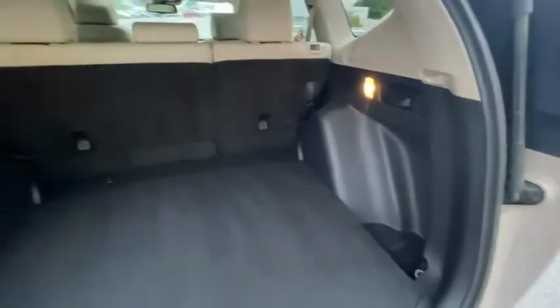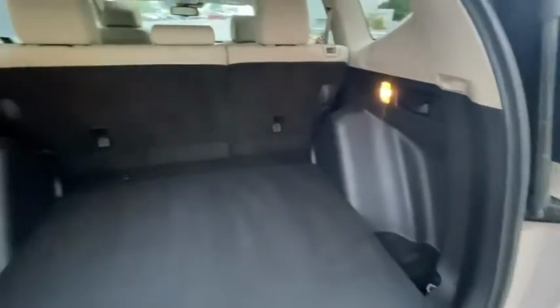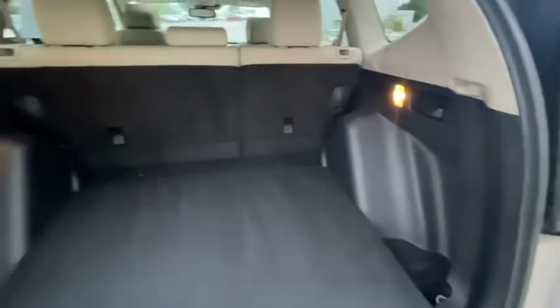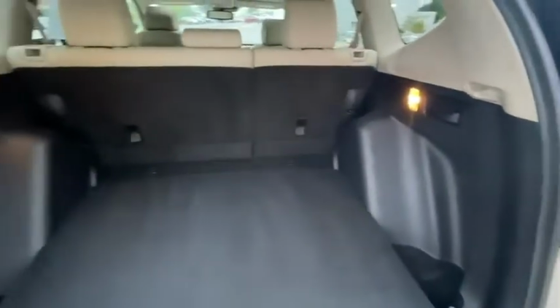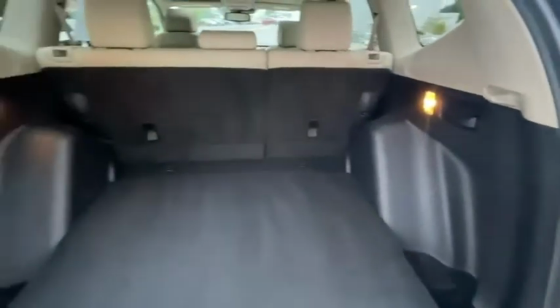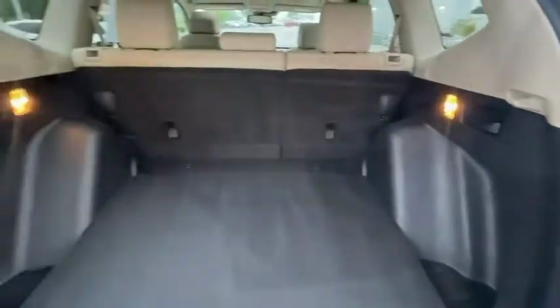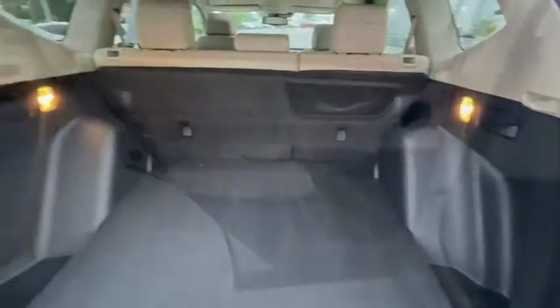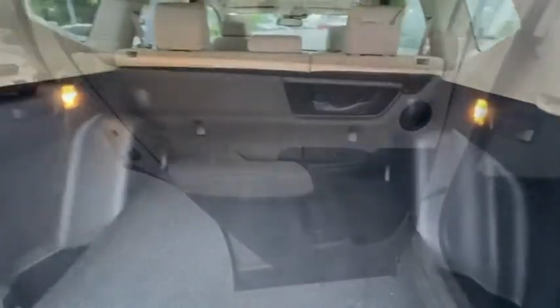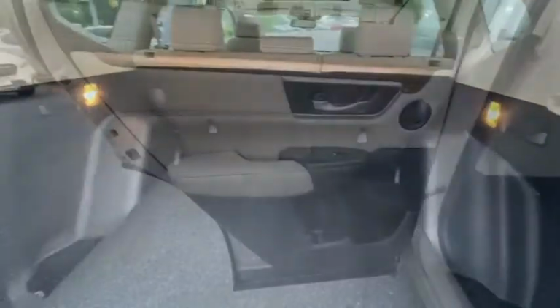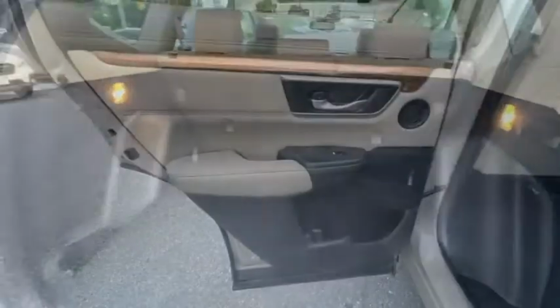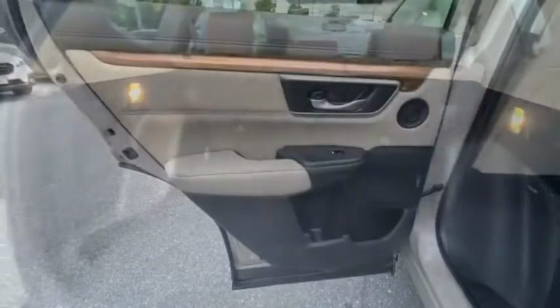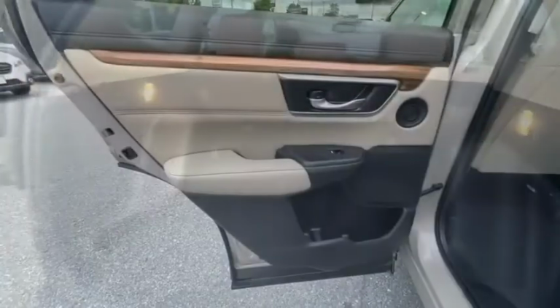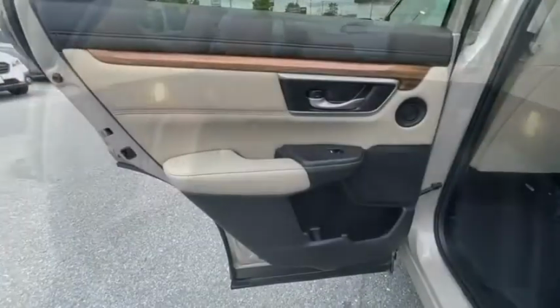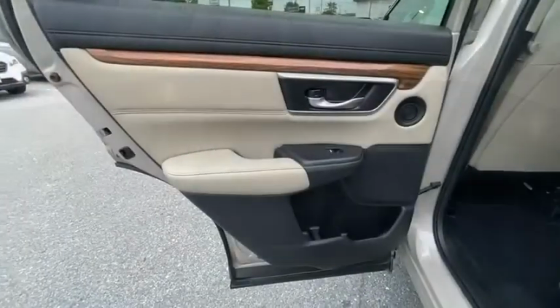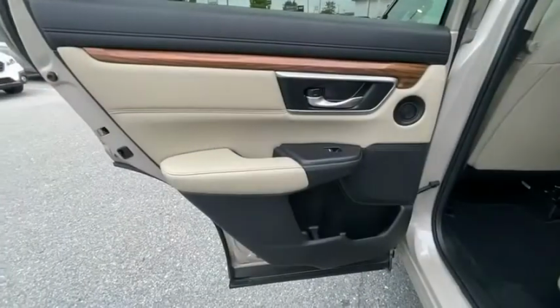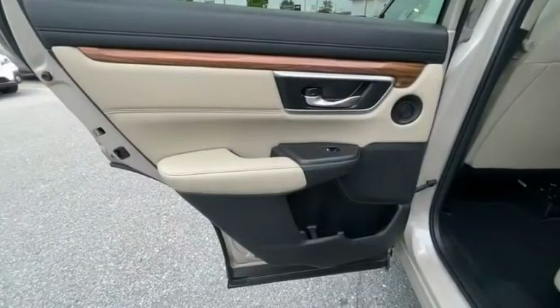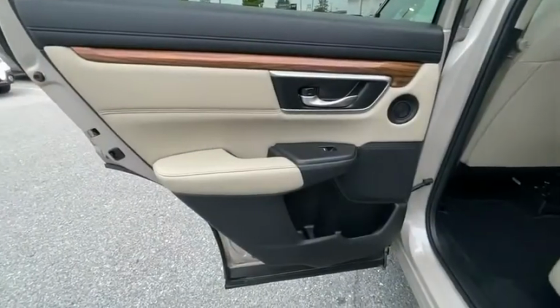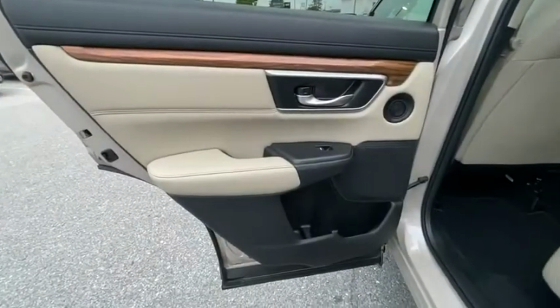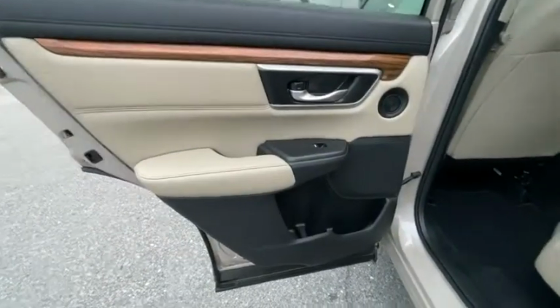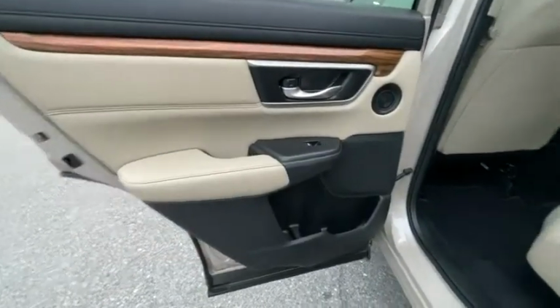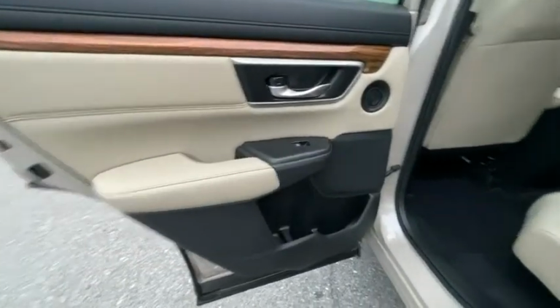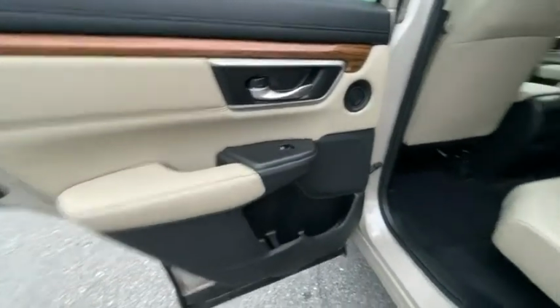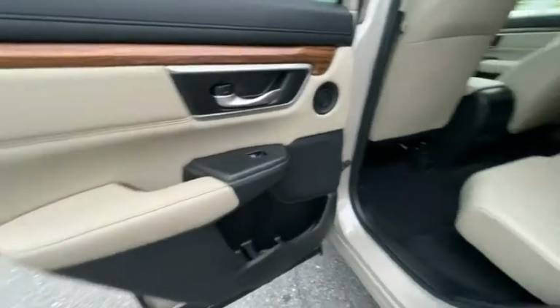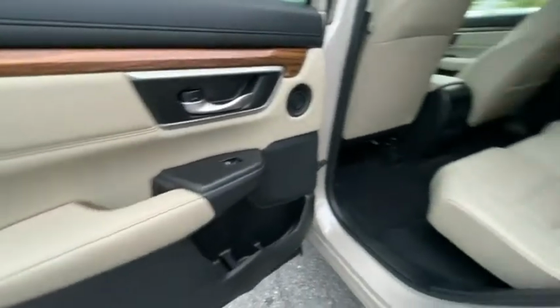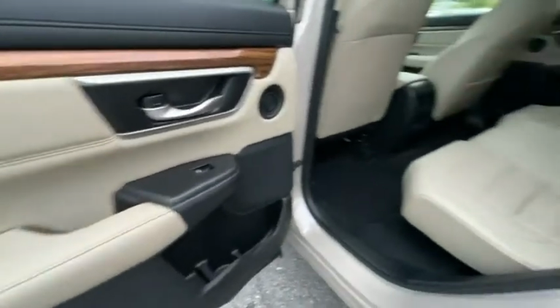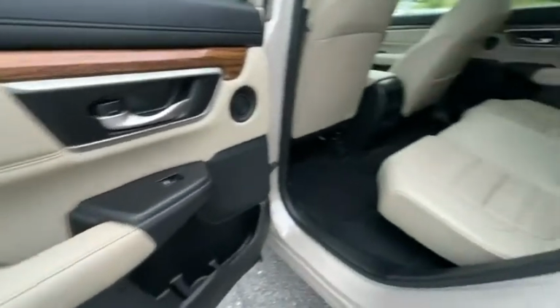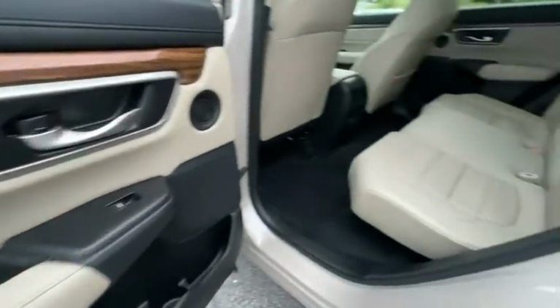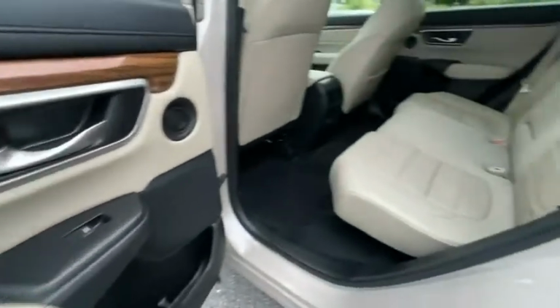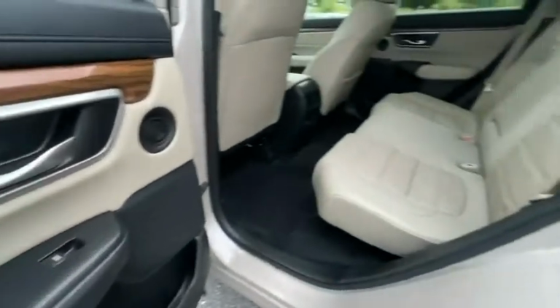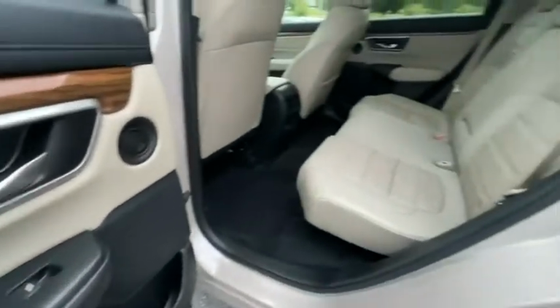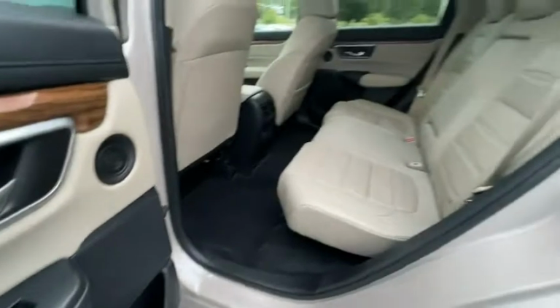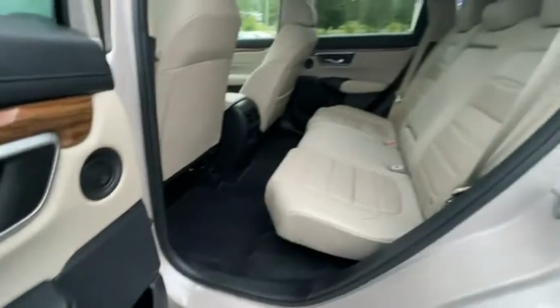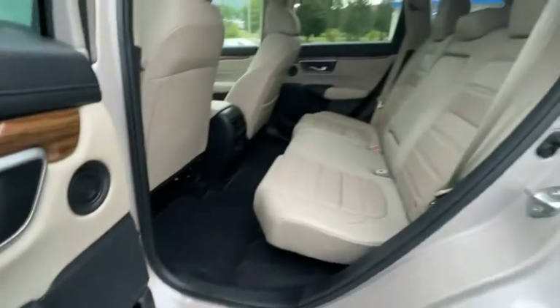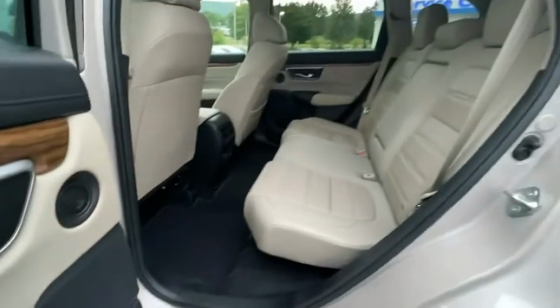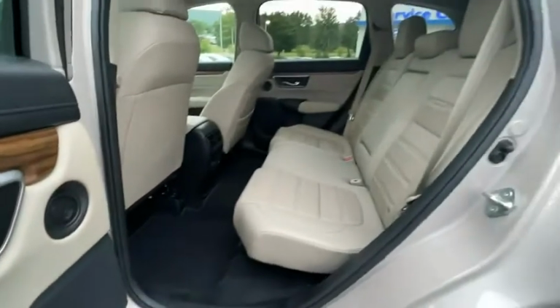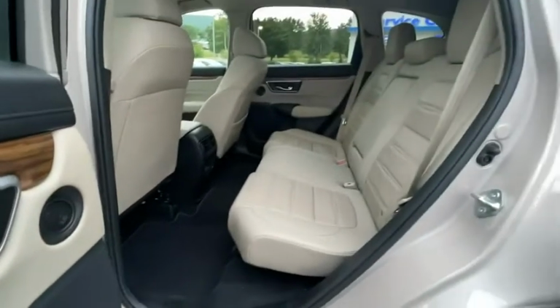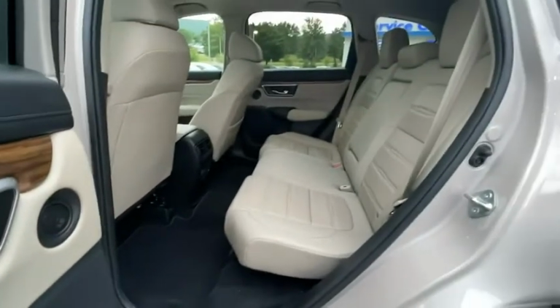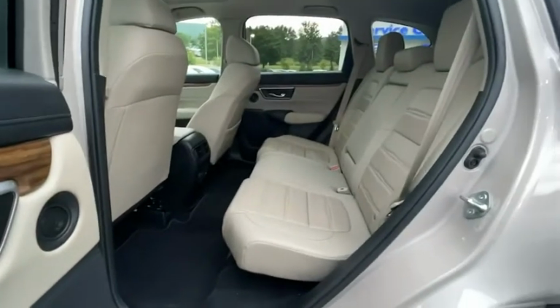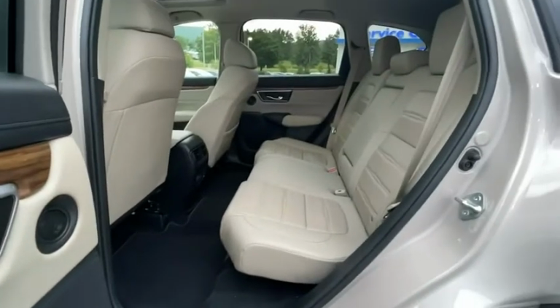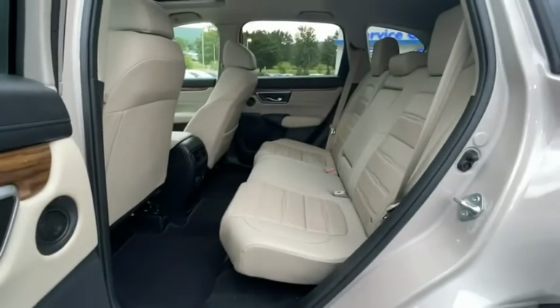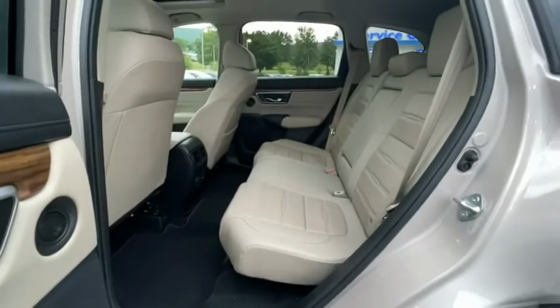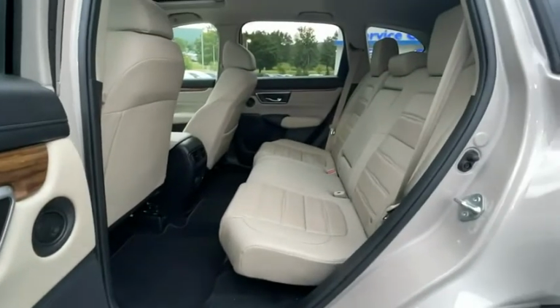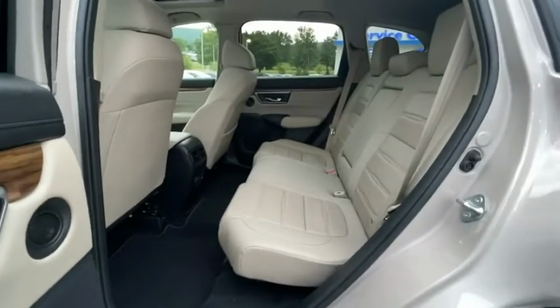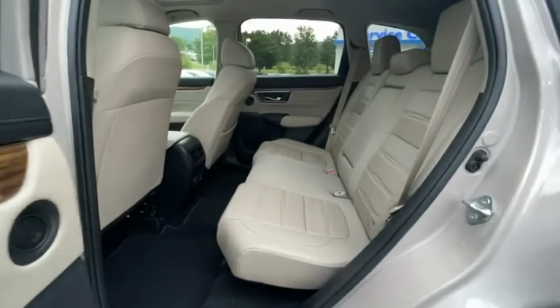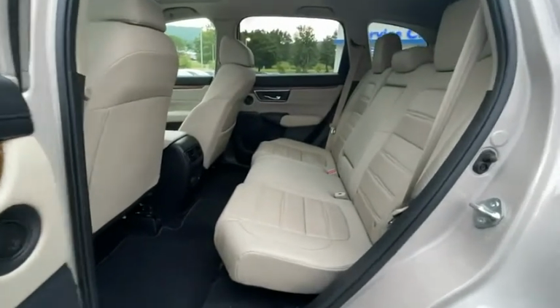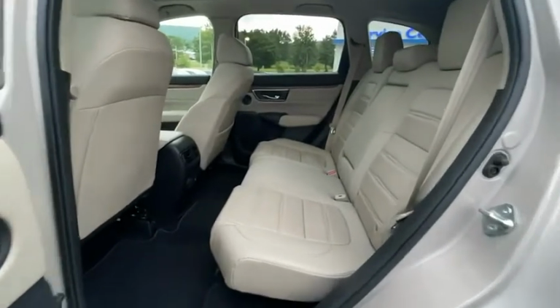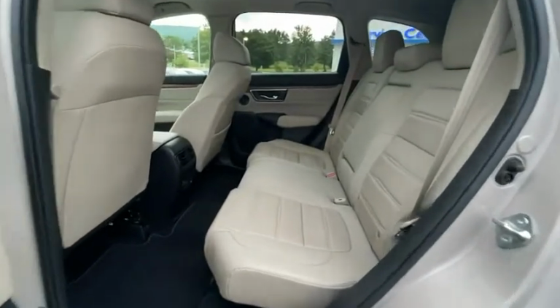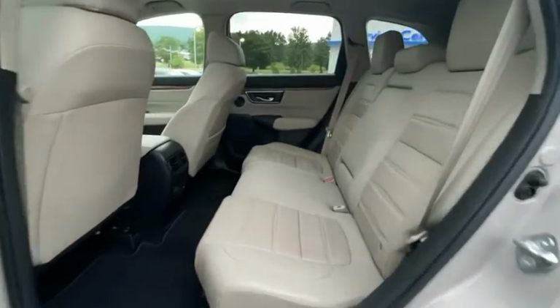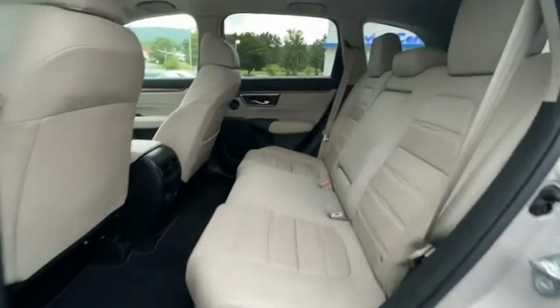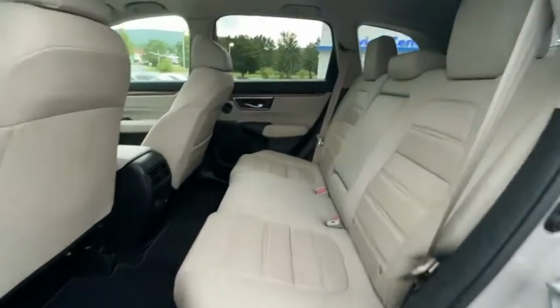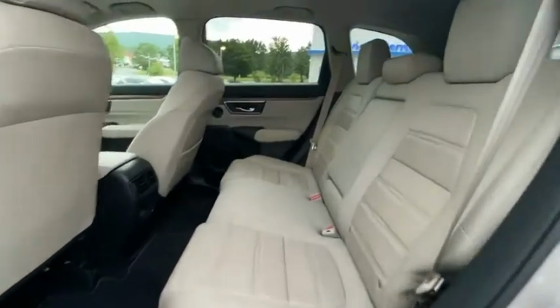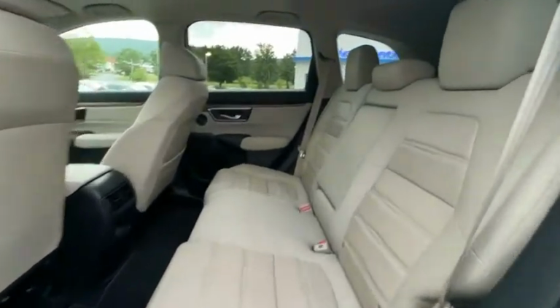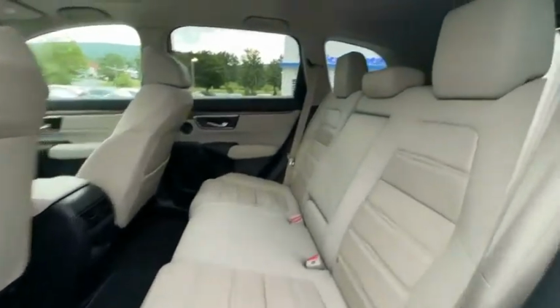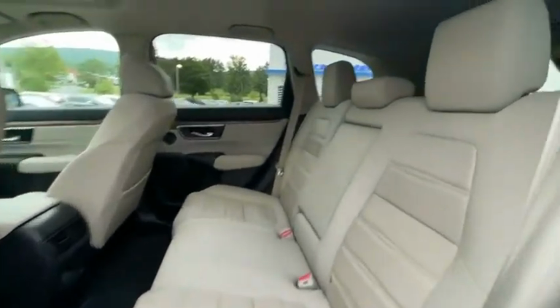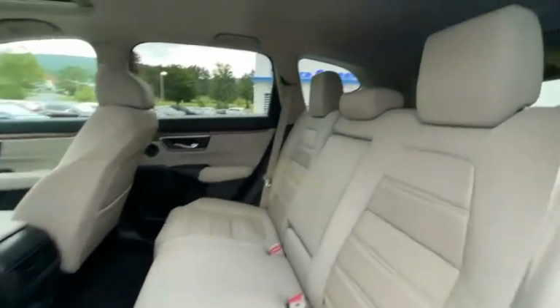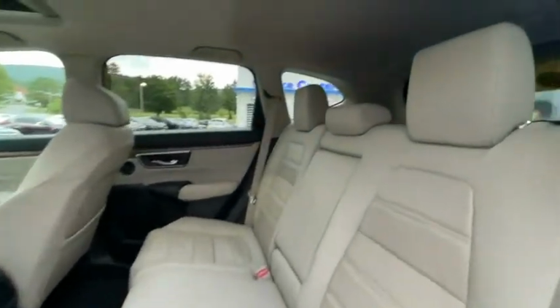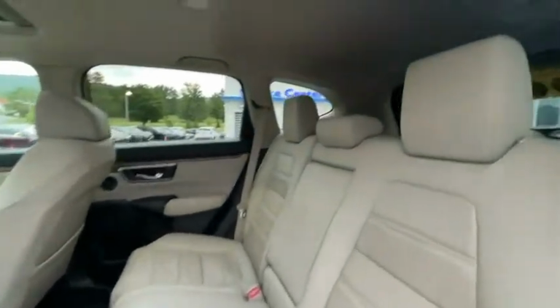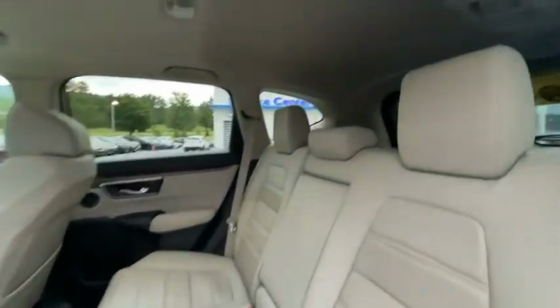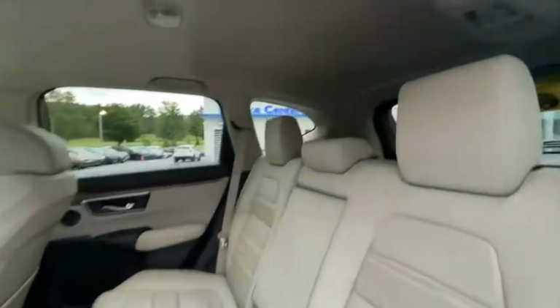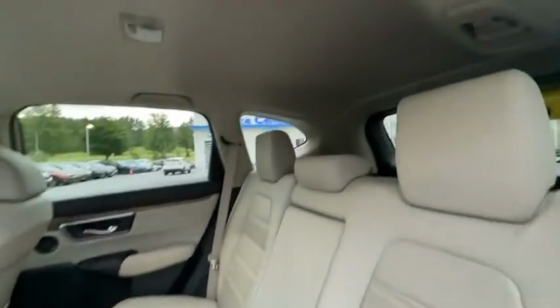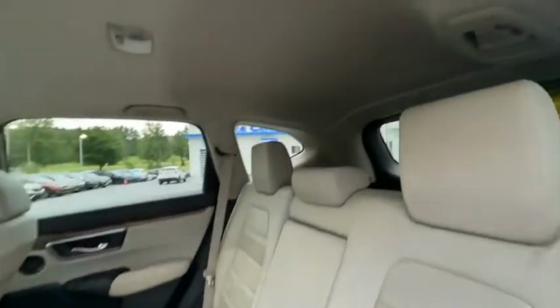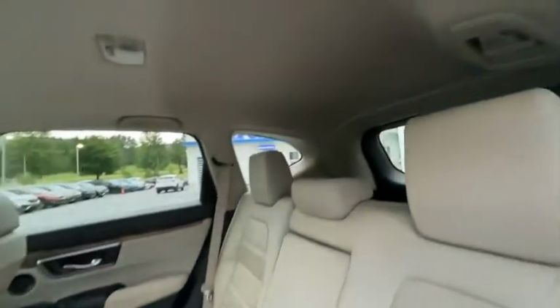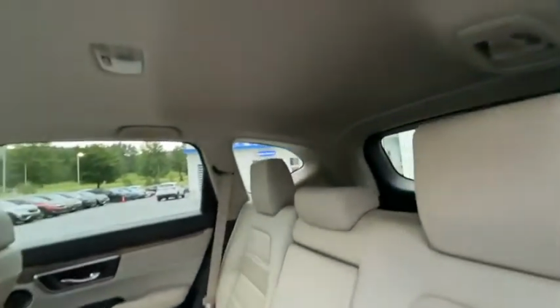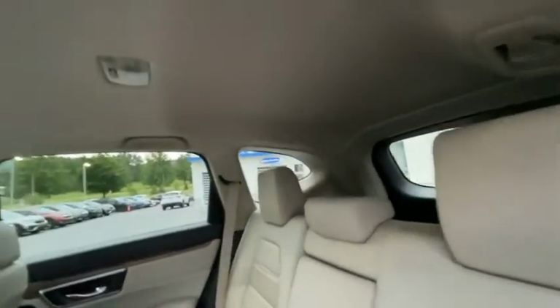Compass, heated front seat, electronic stability control, brake assist, panic alarm, overhead console.